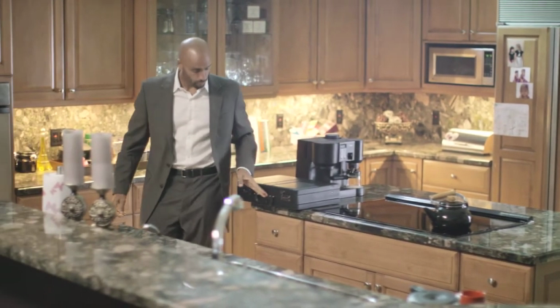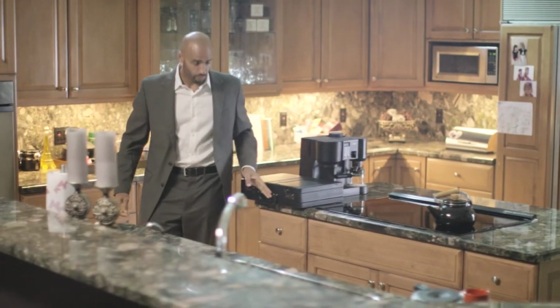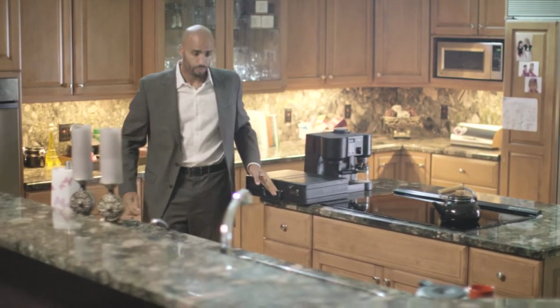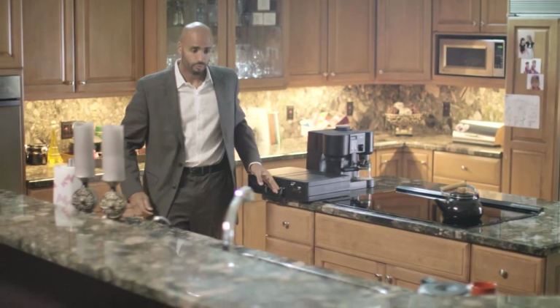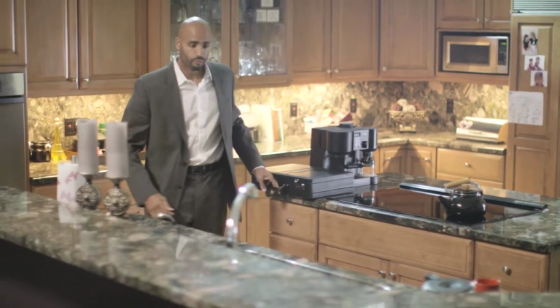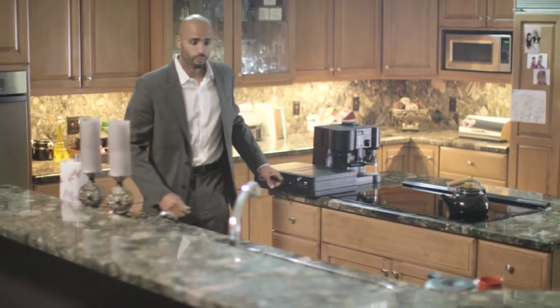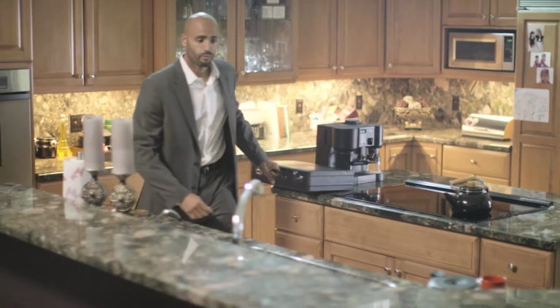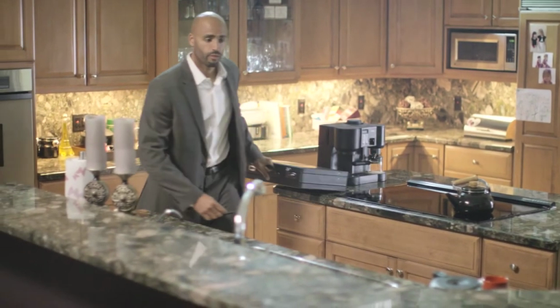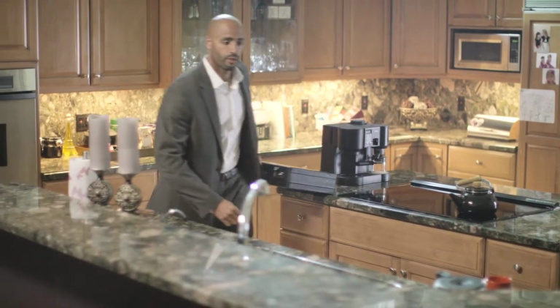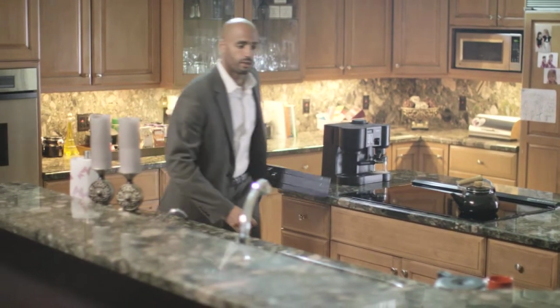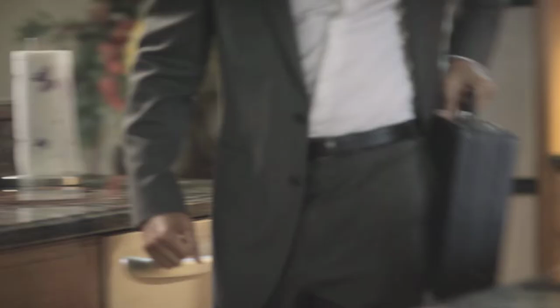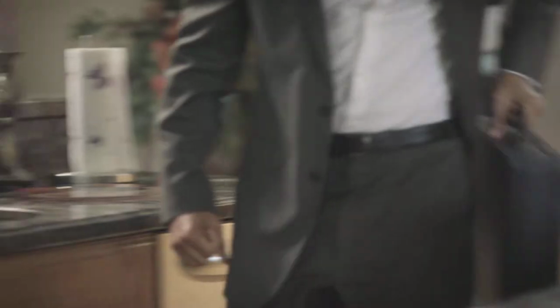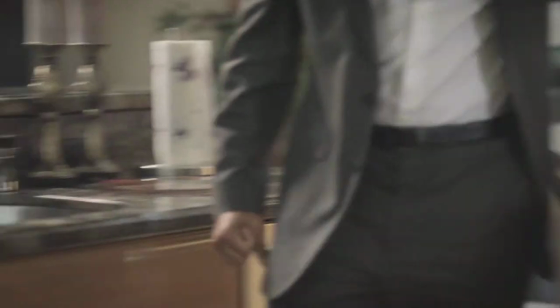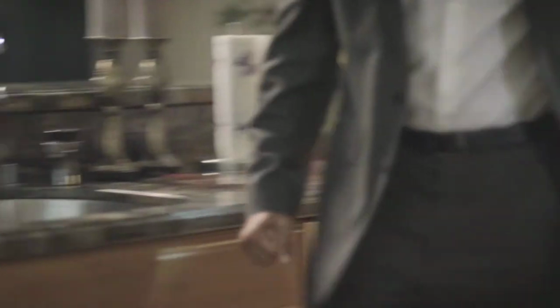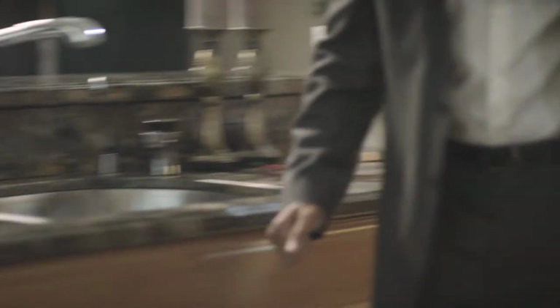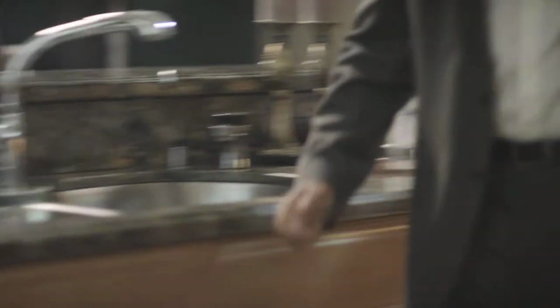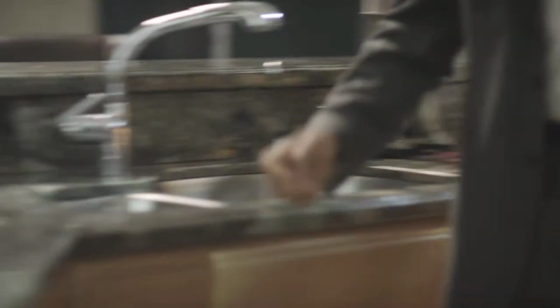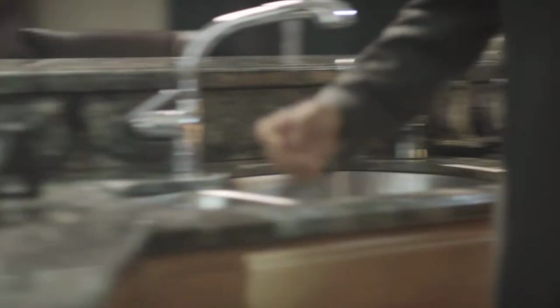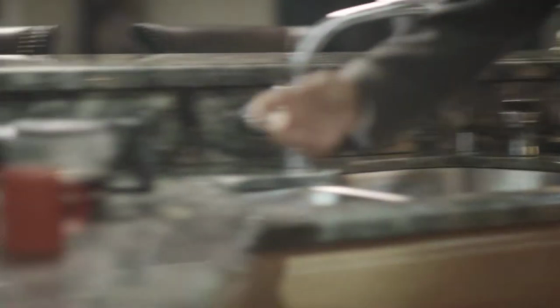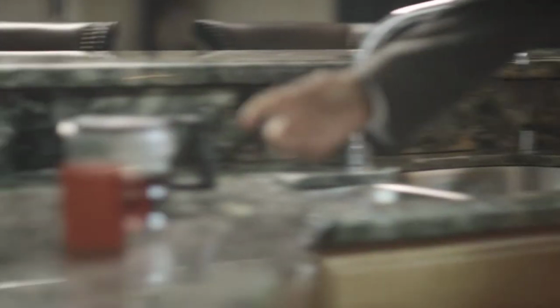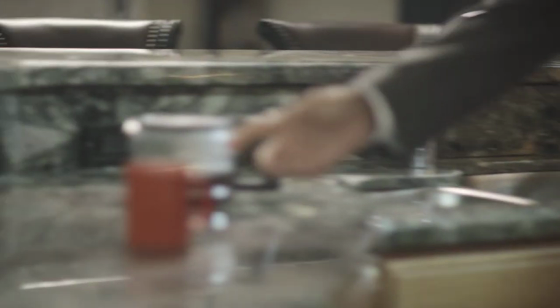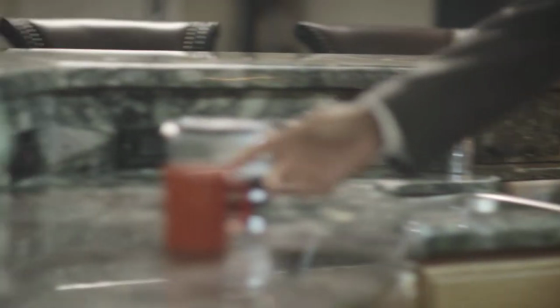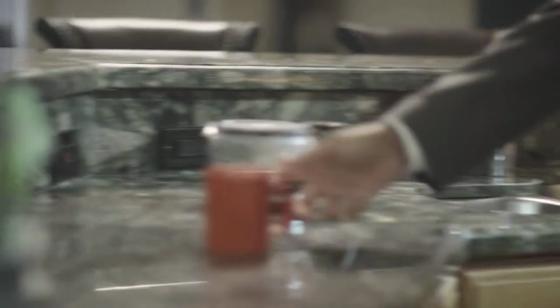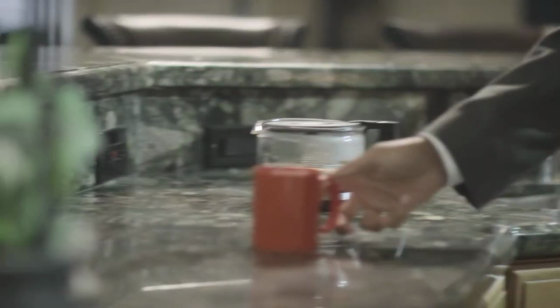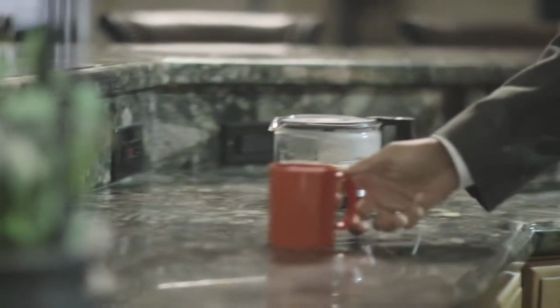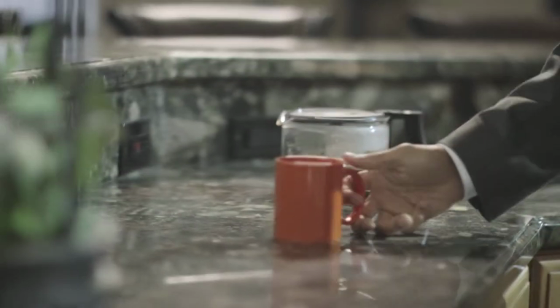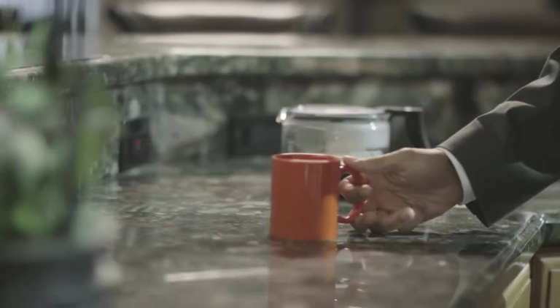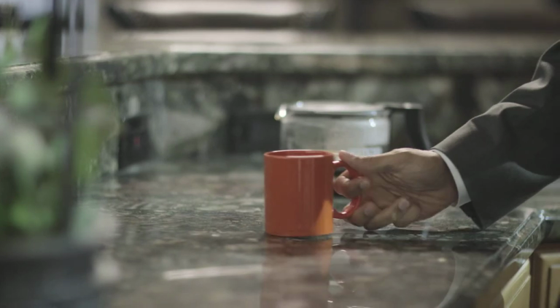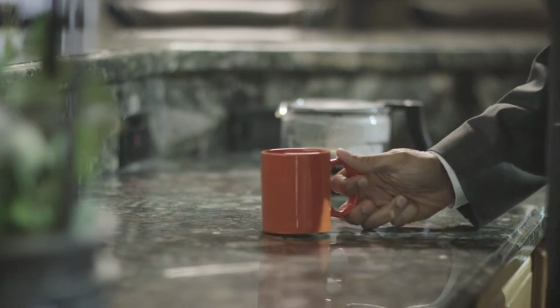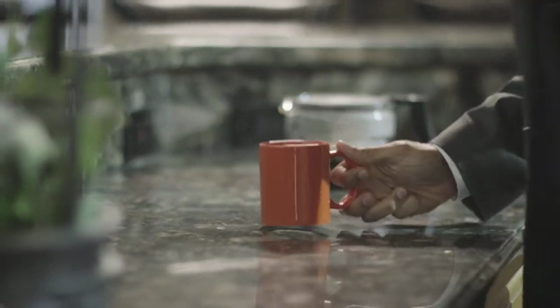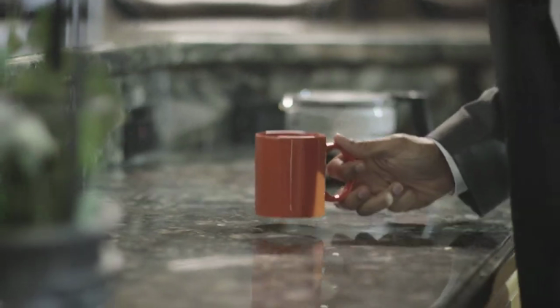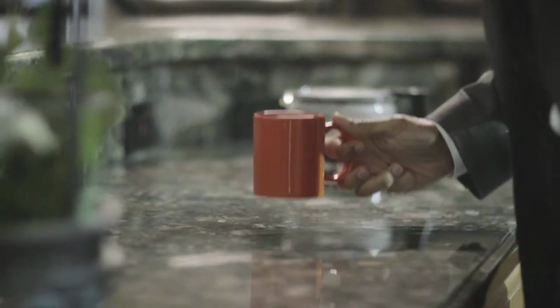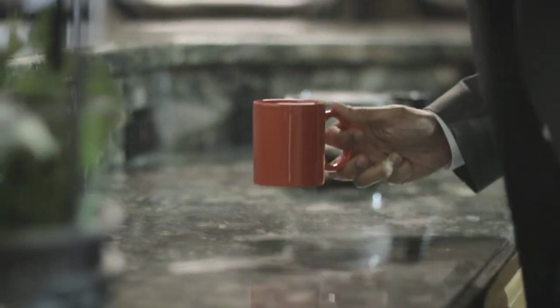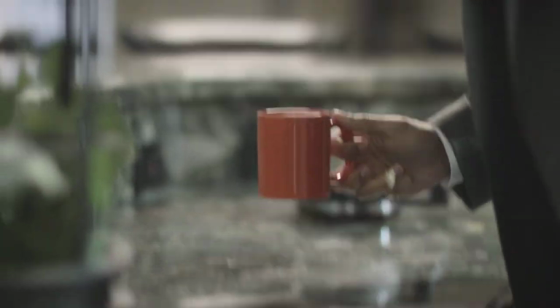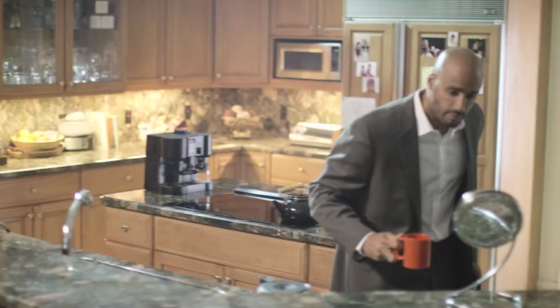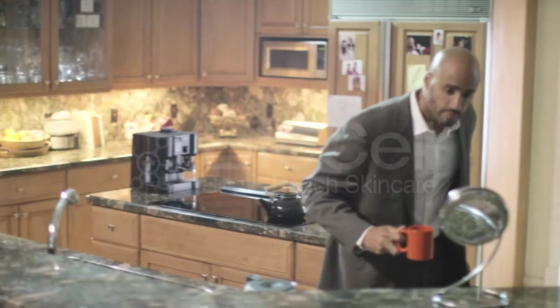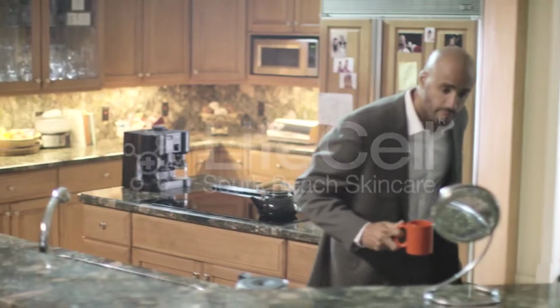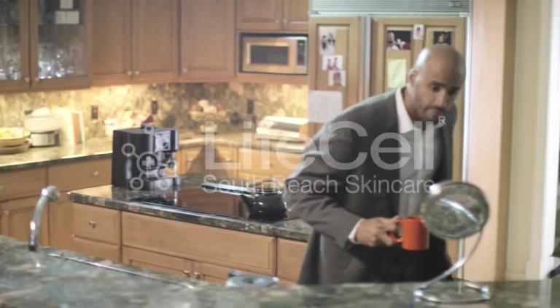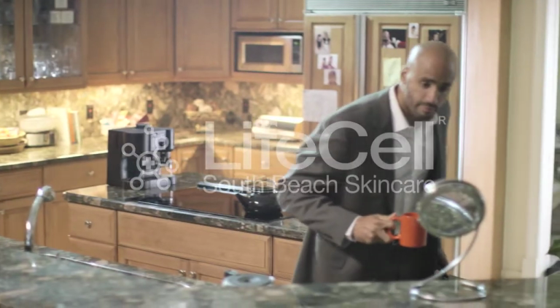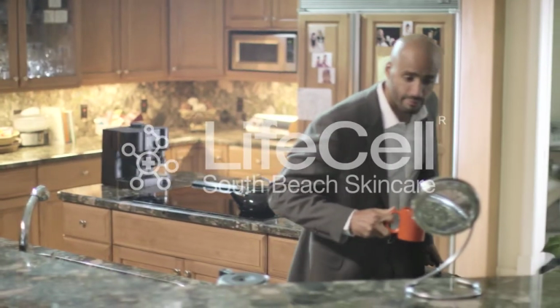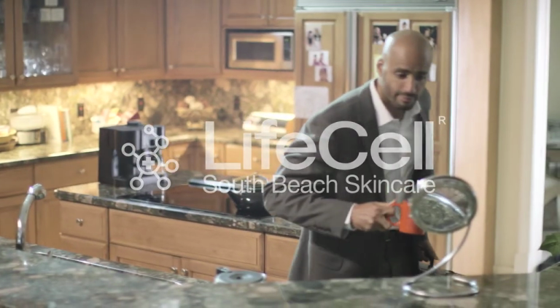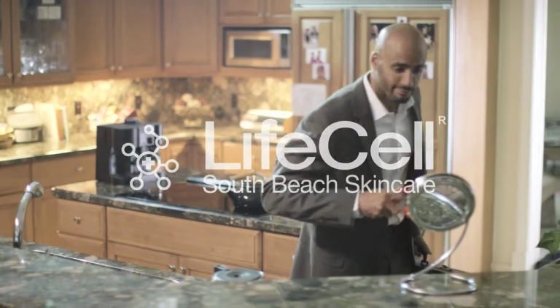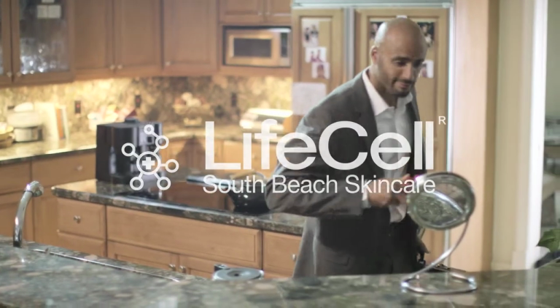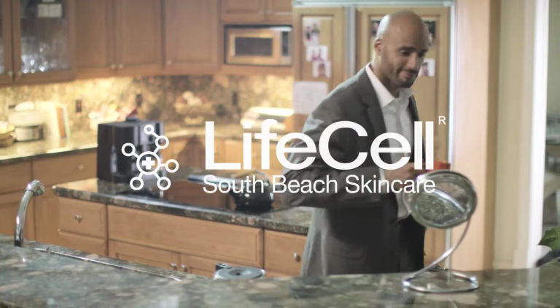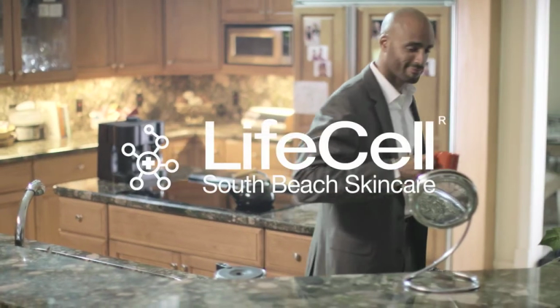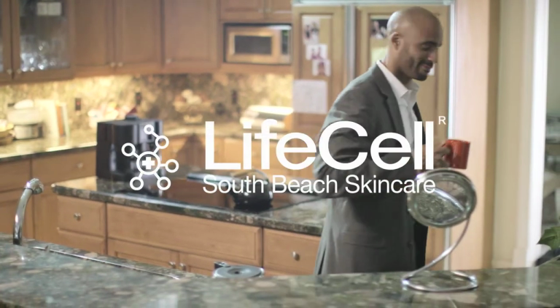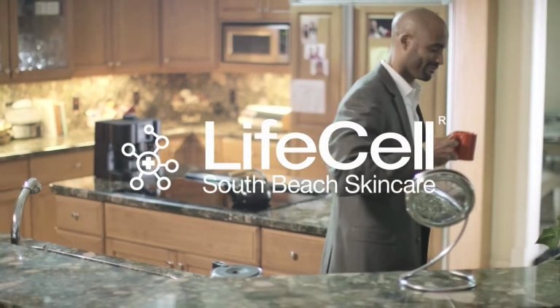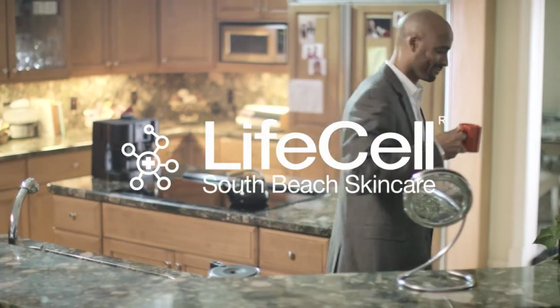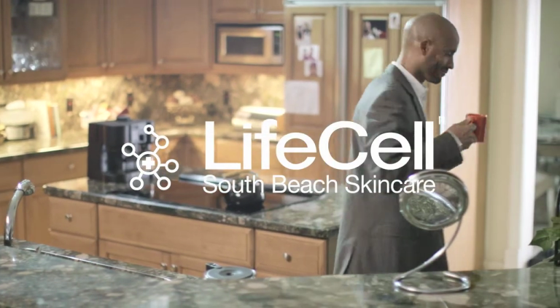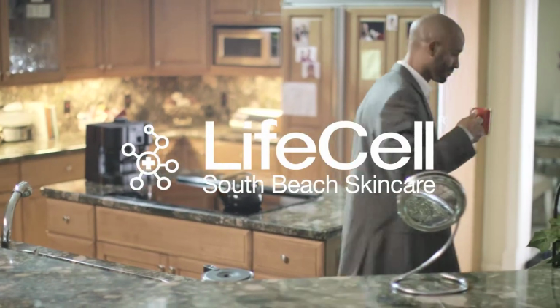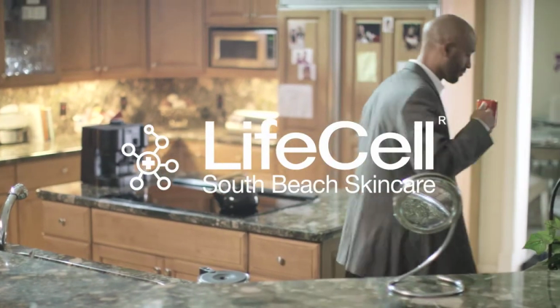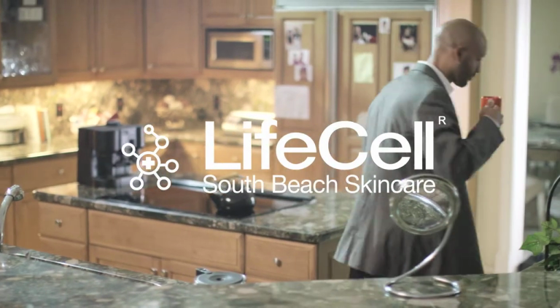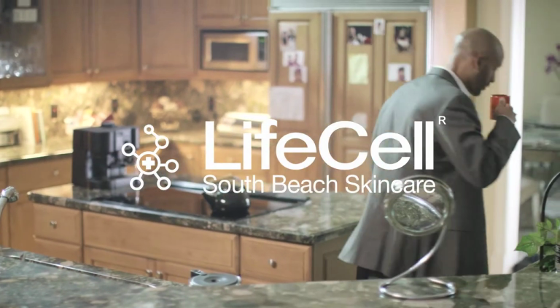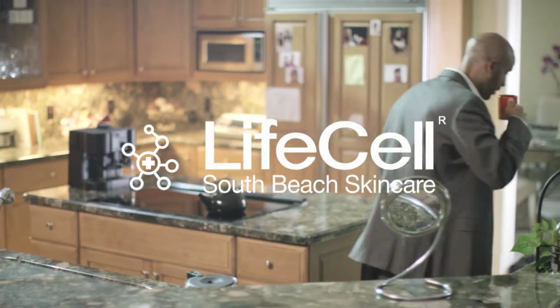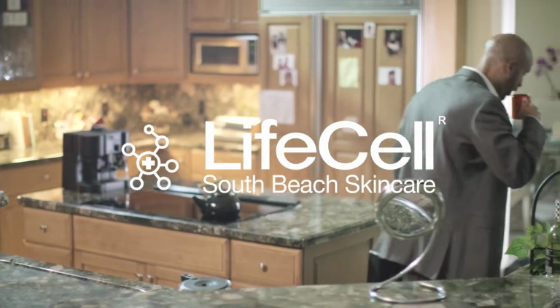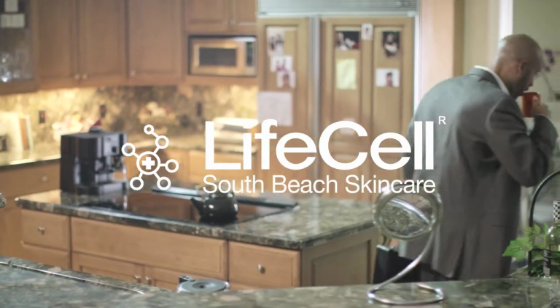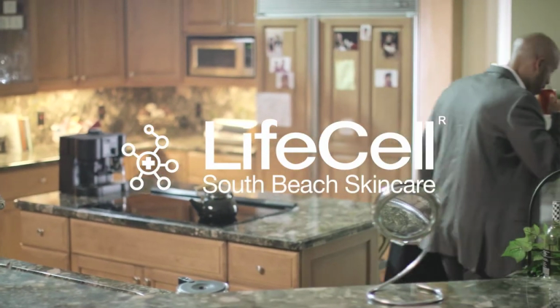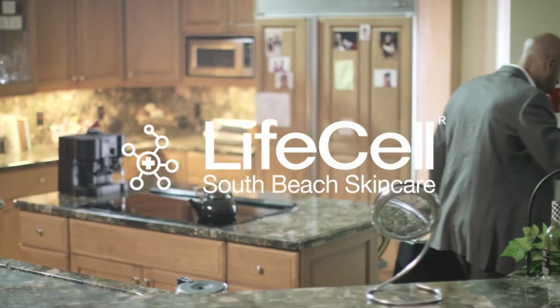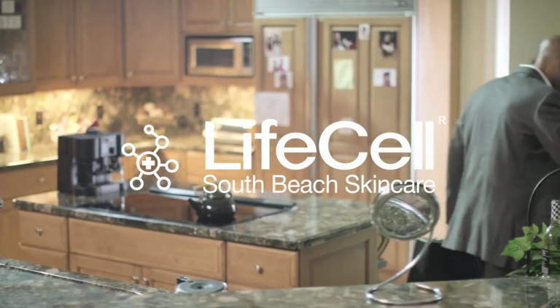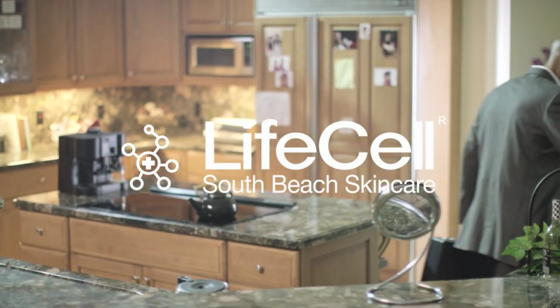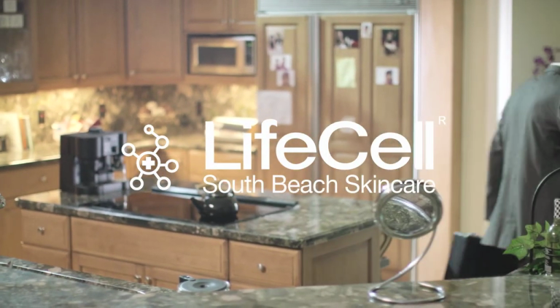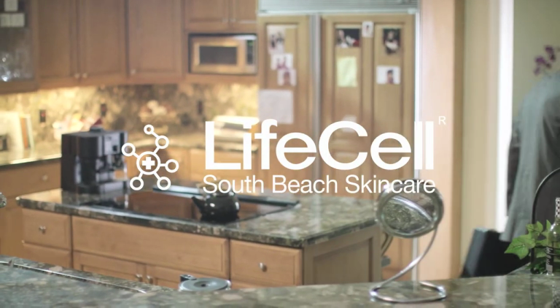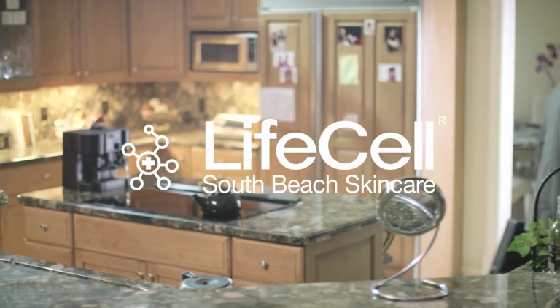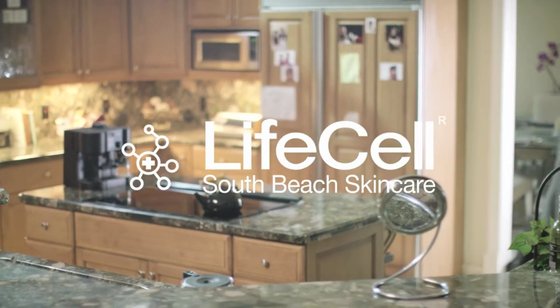Now you're ready to take on your day. LifeCell for Men, a new science to youth.